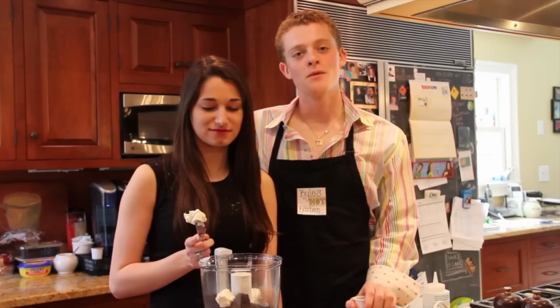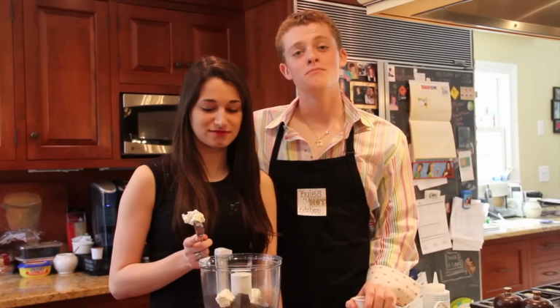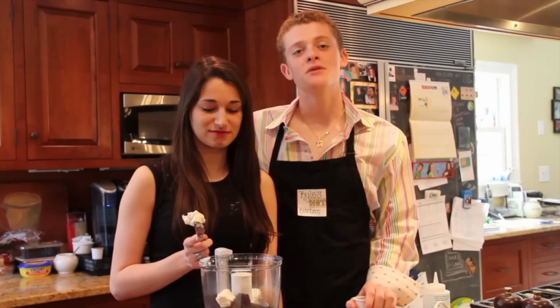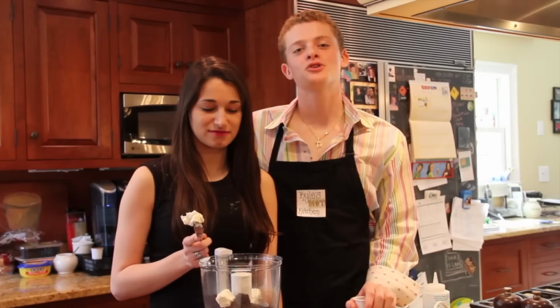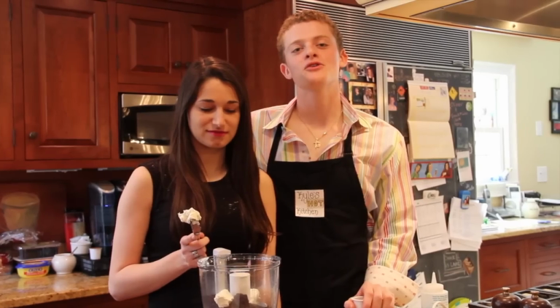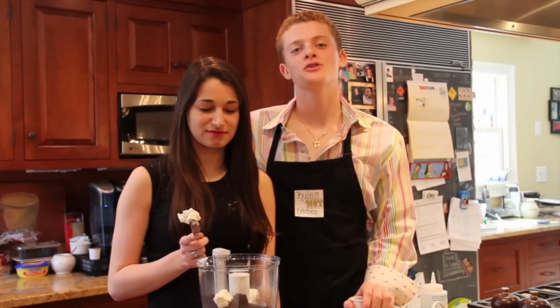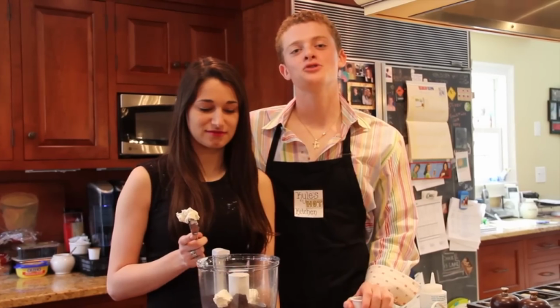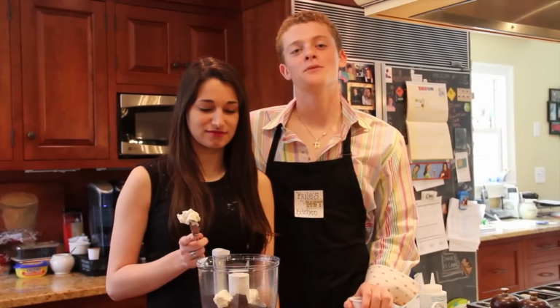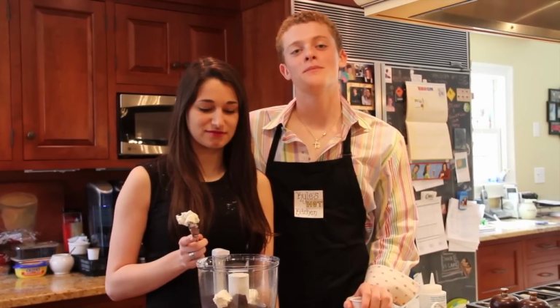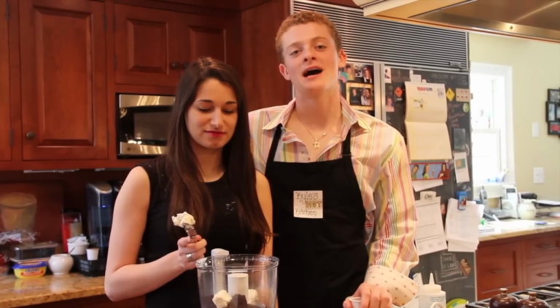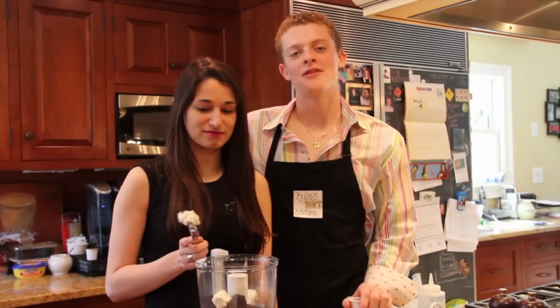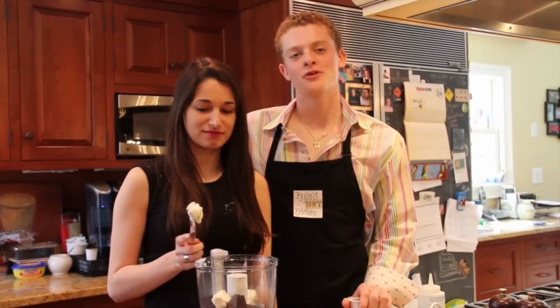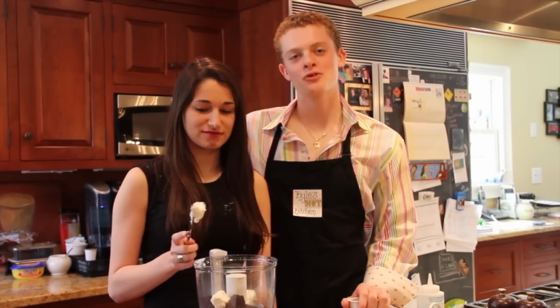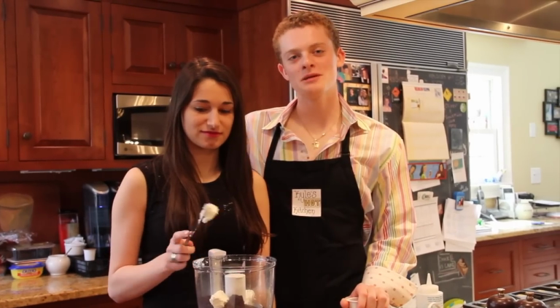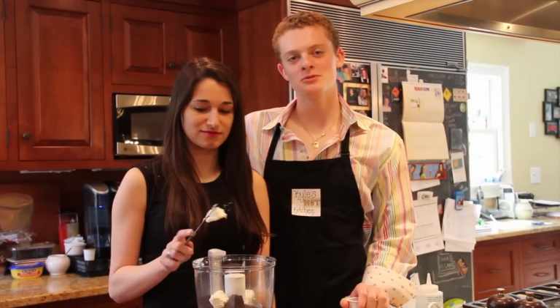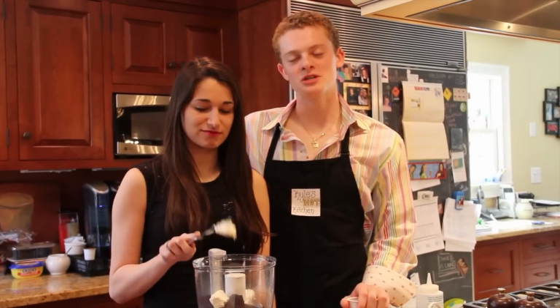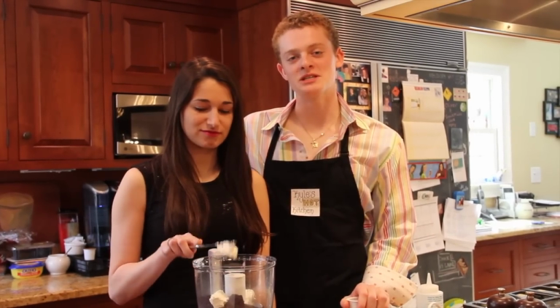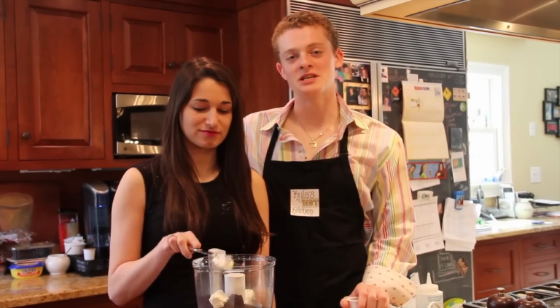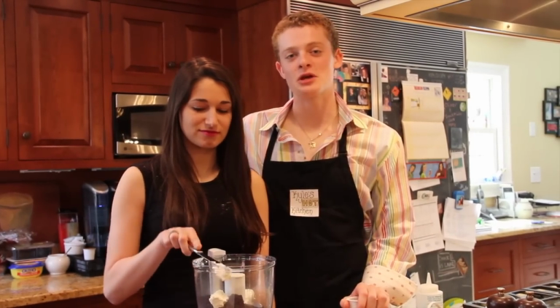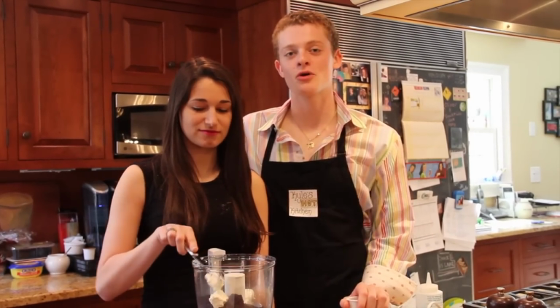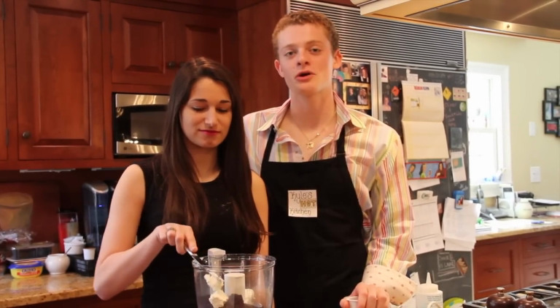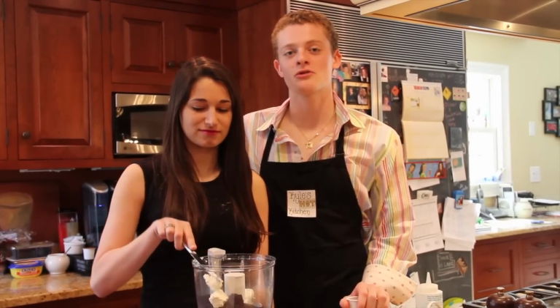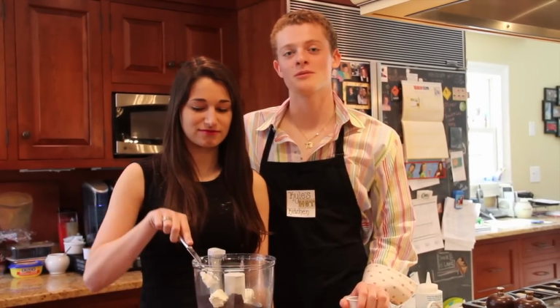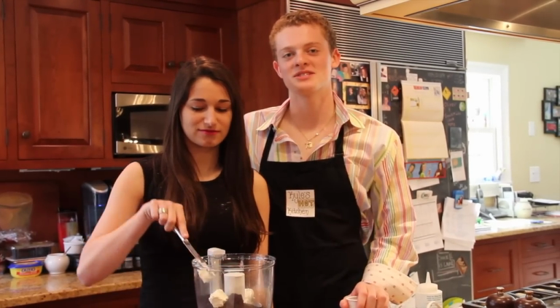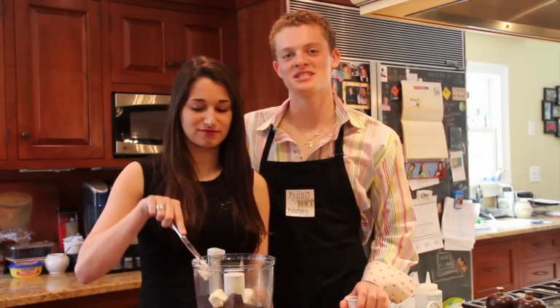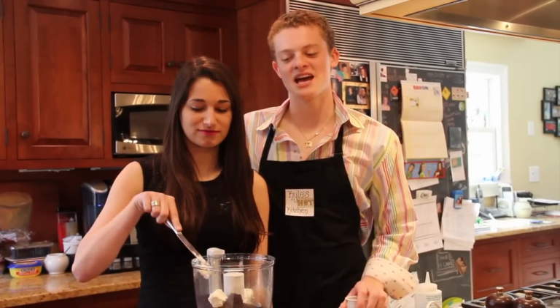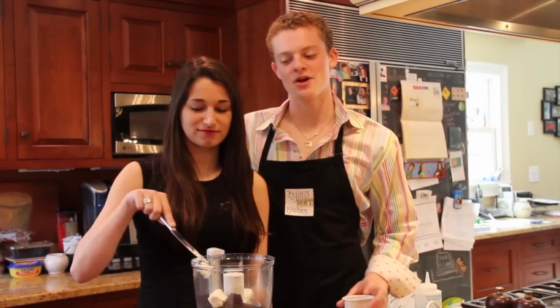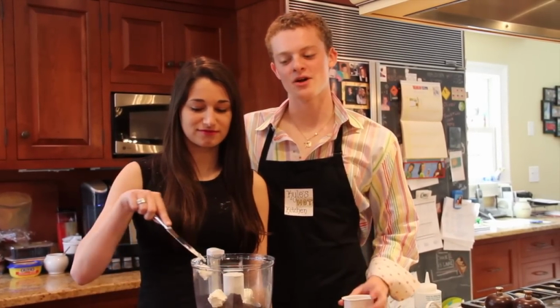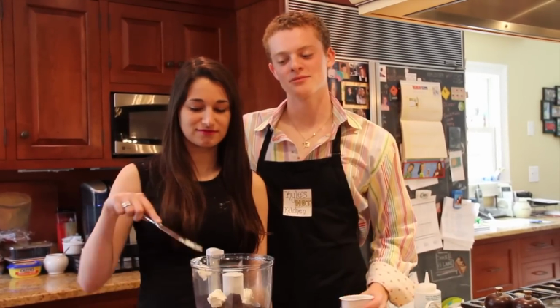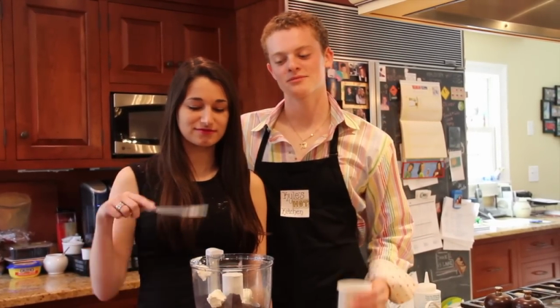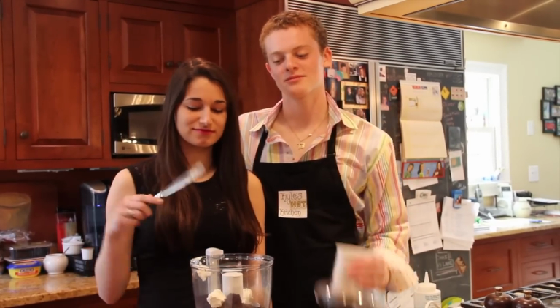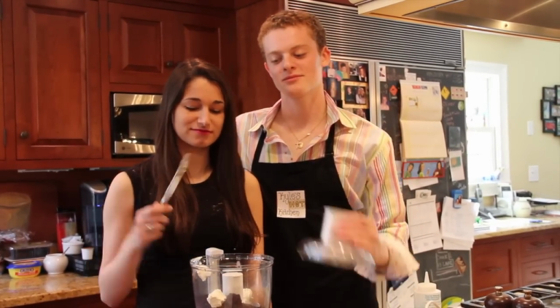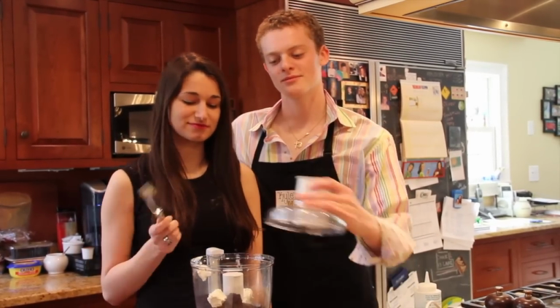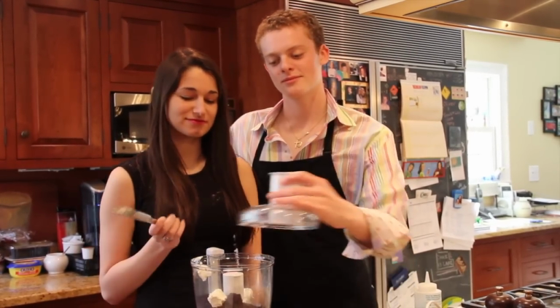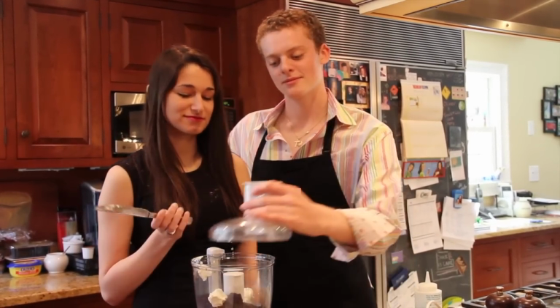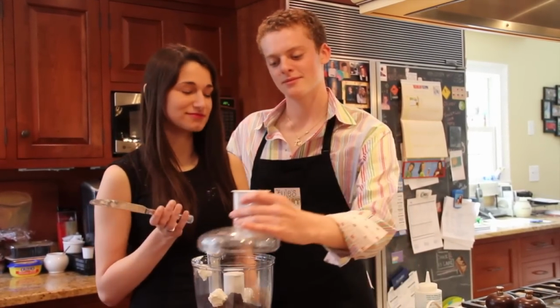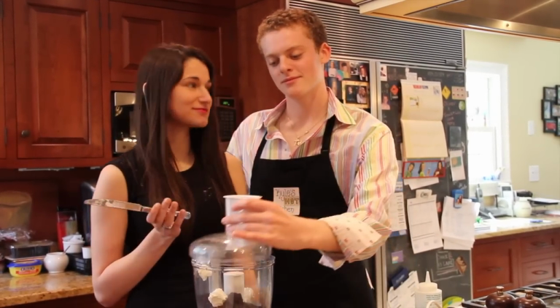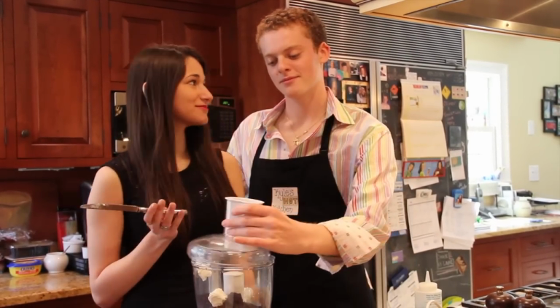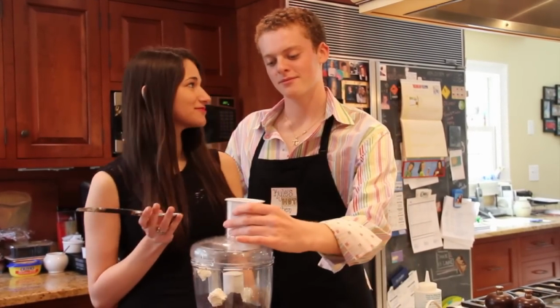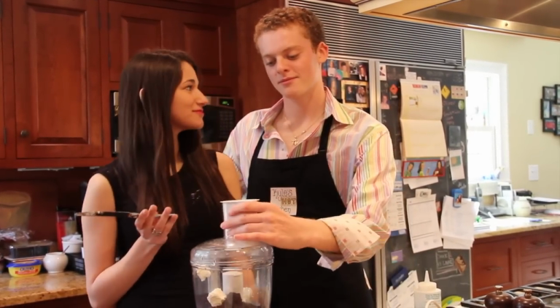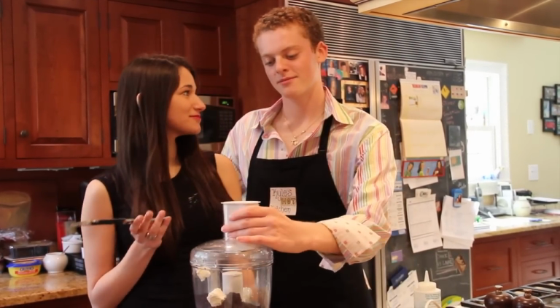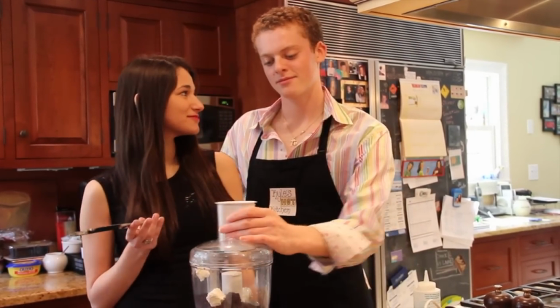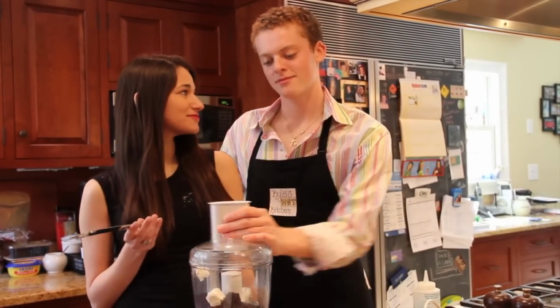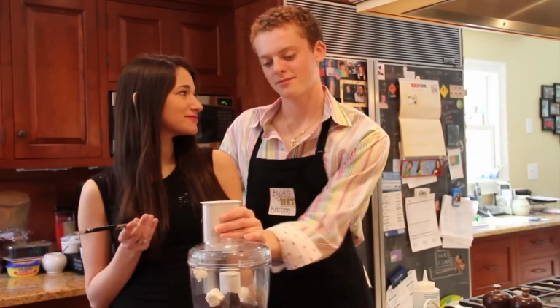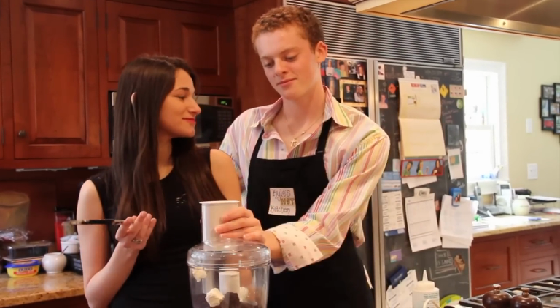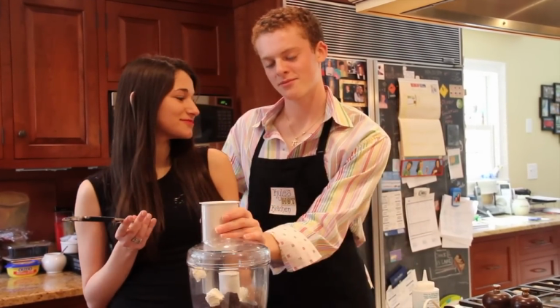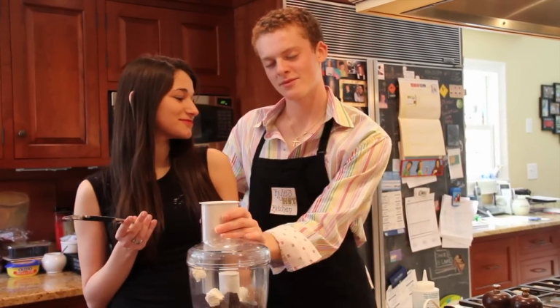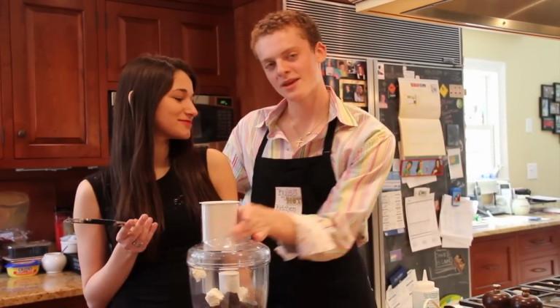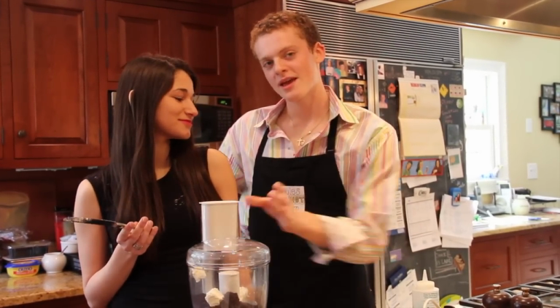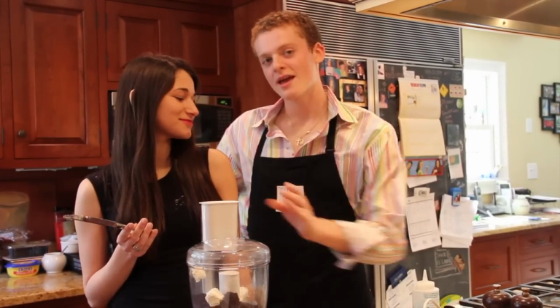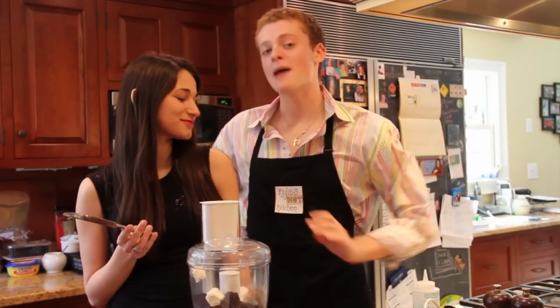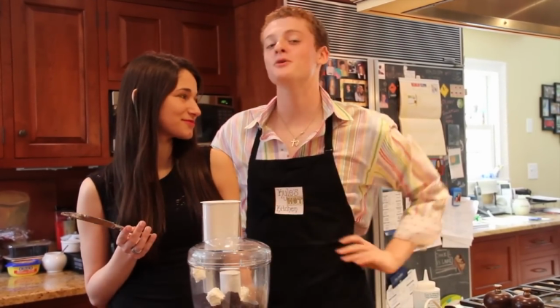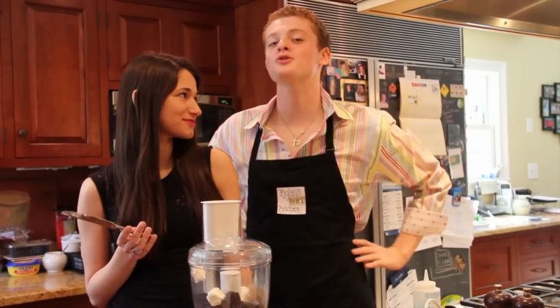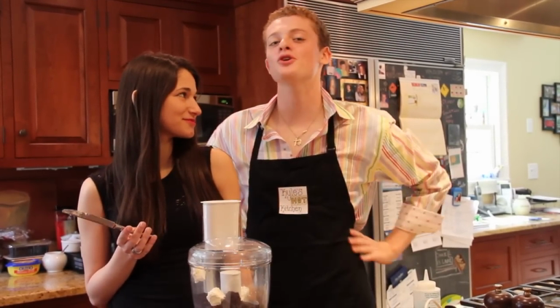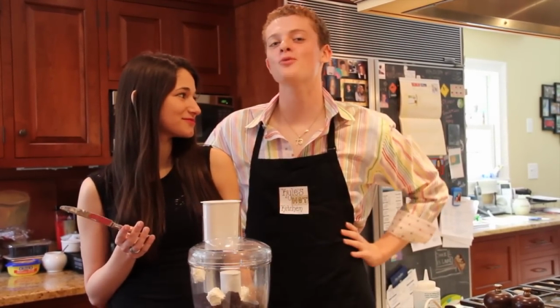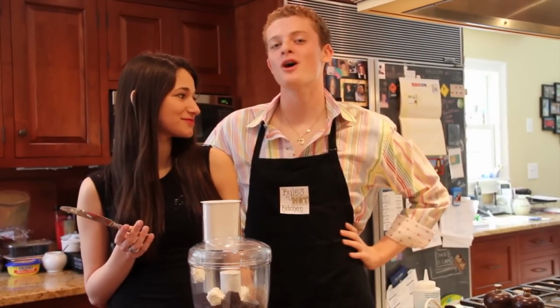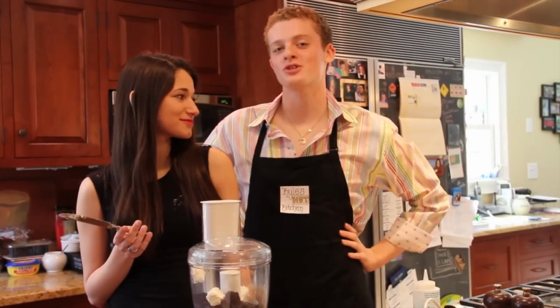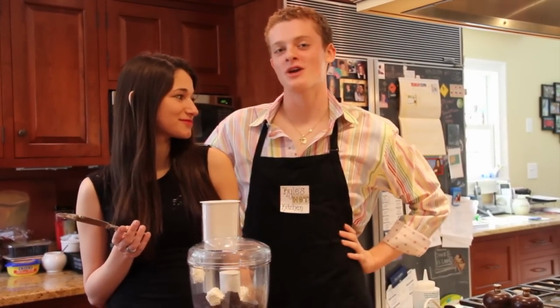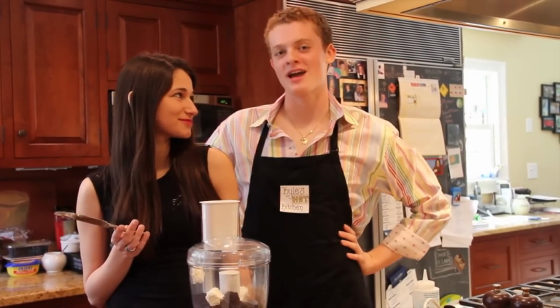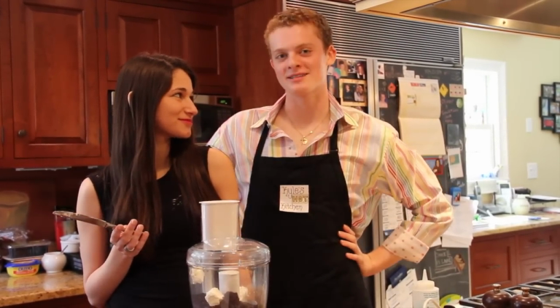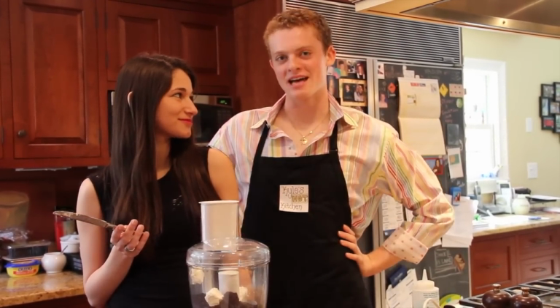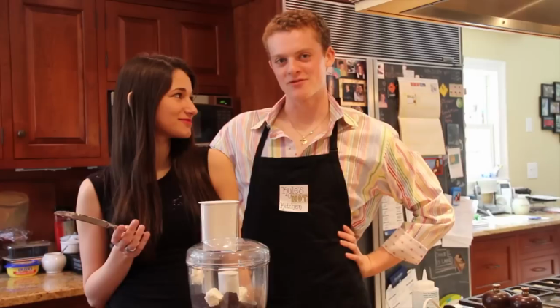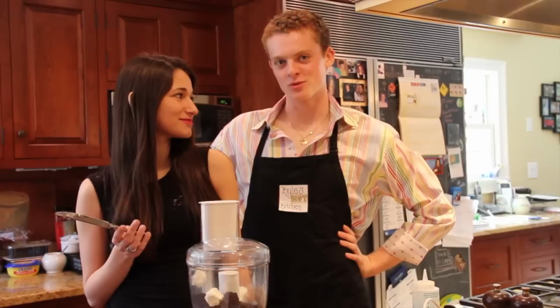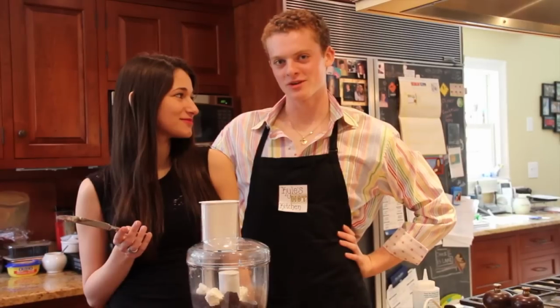Make sure that you combine the cream cheese and the Oreo crumbs together. And be sure to wash your hands afterwards.